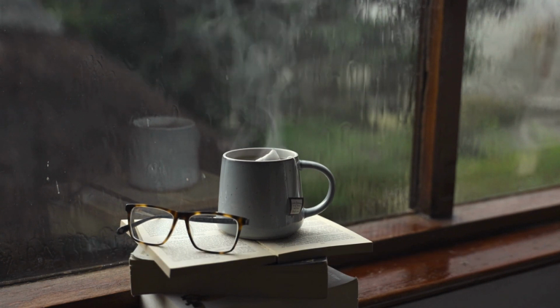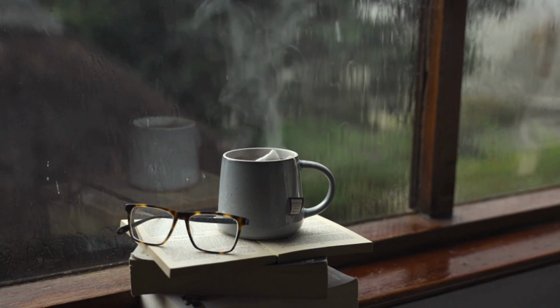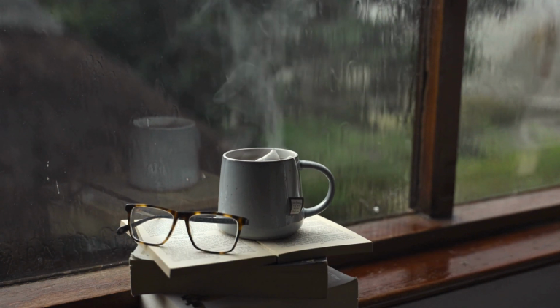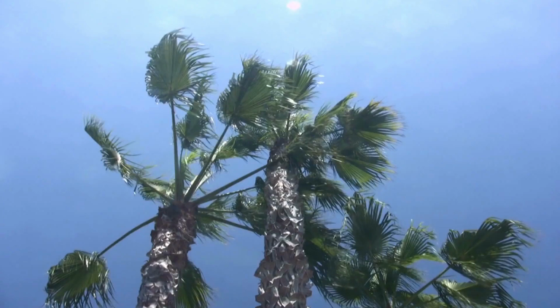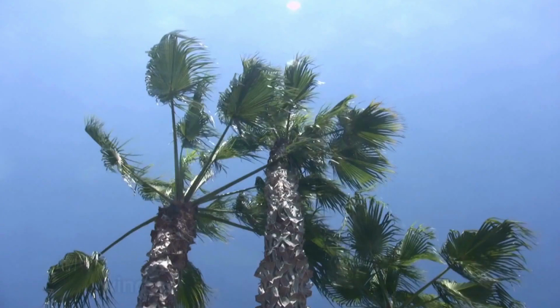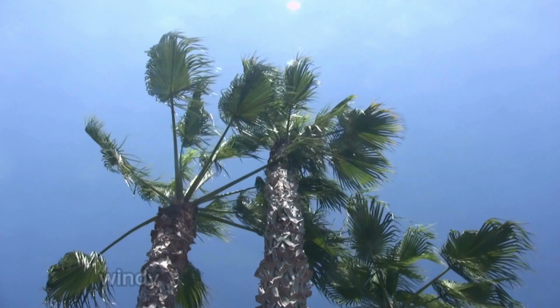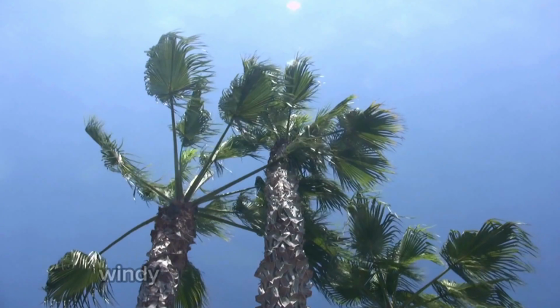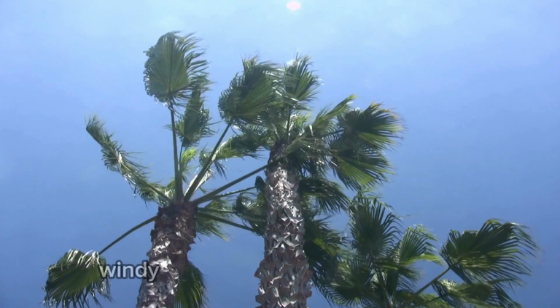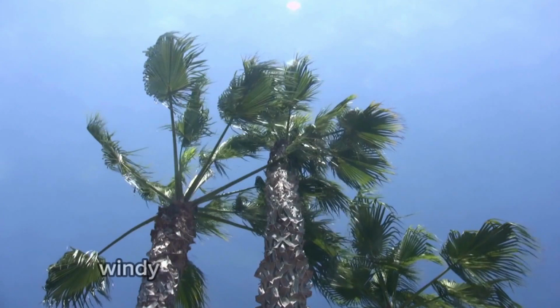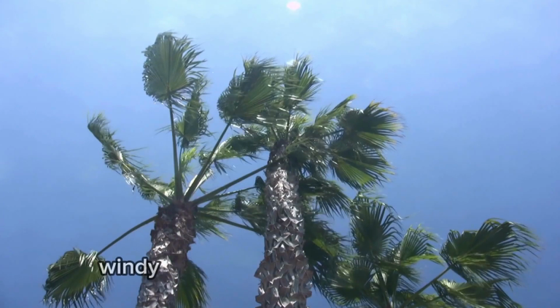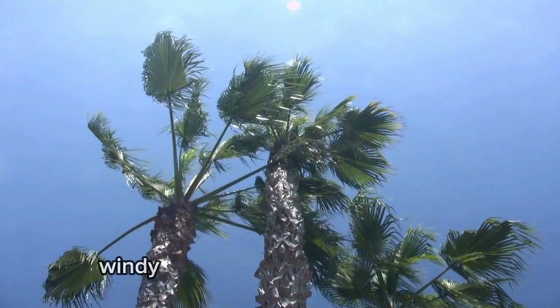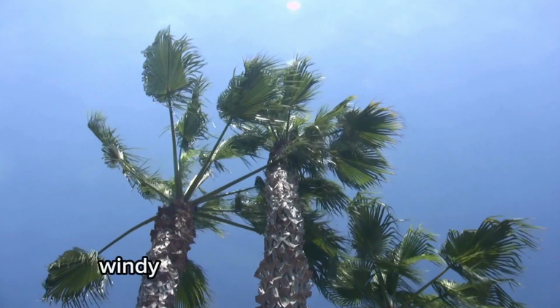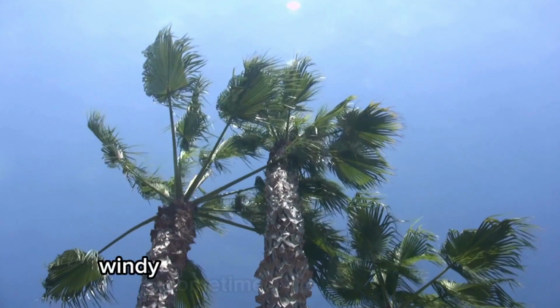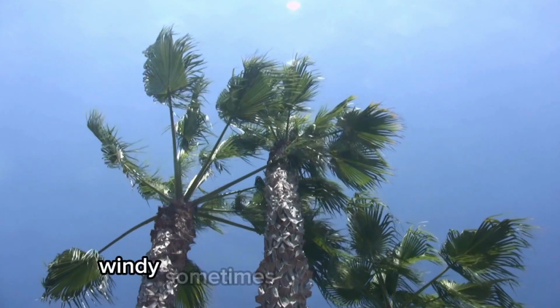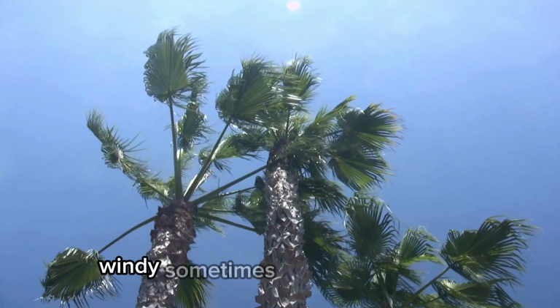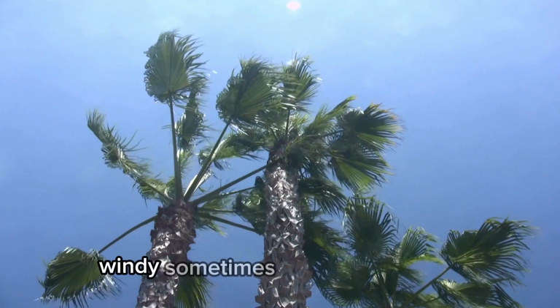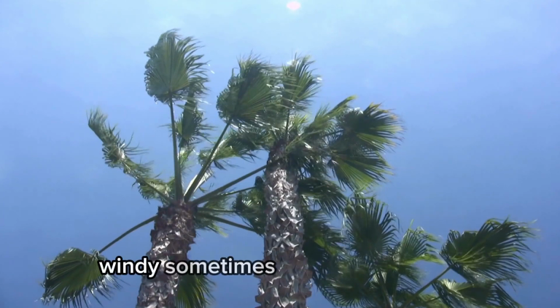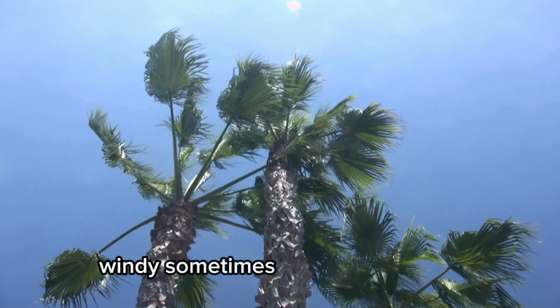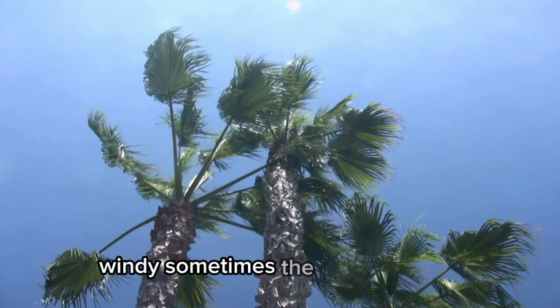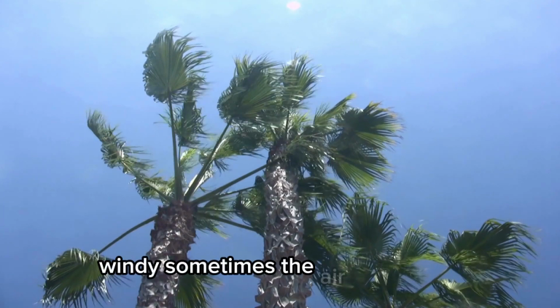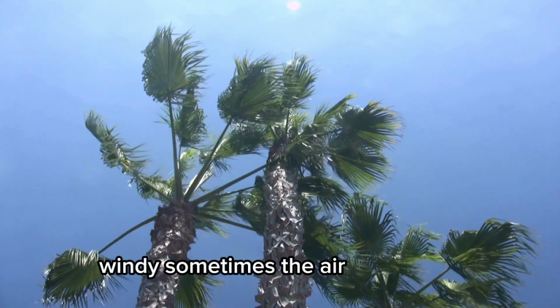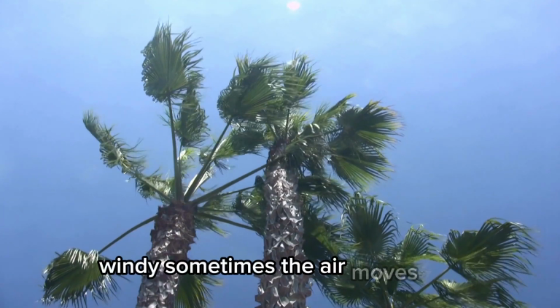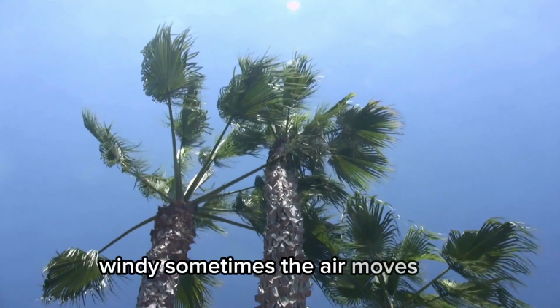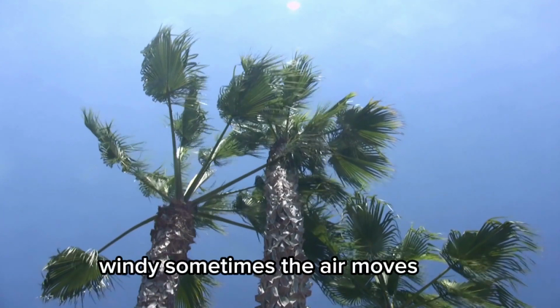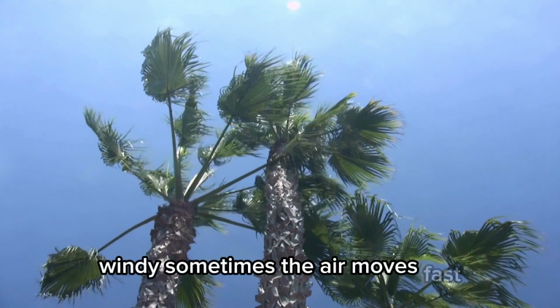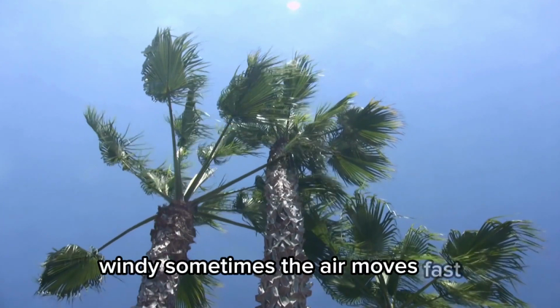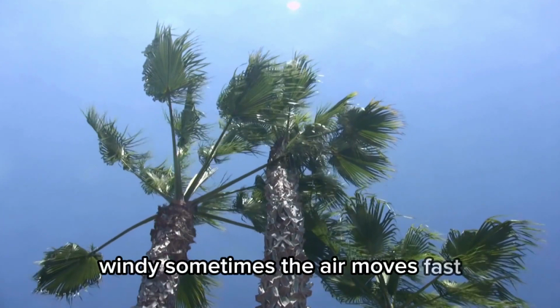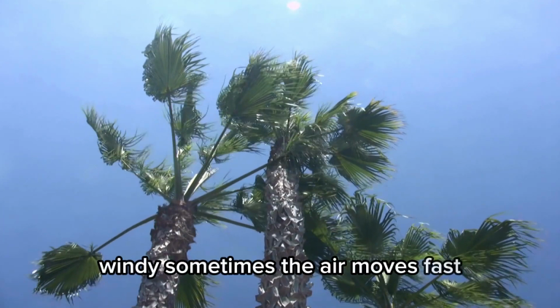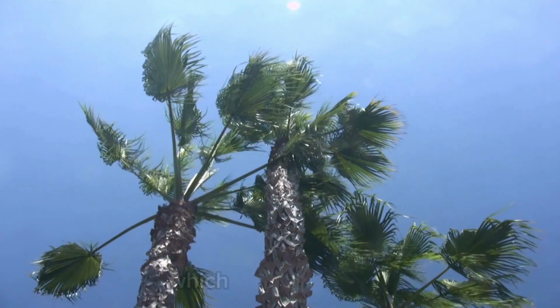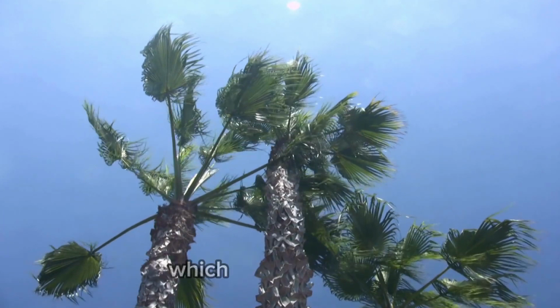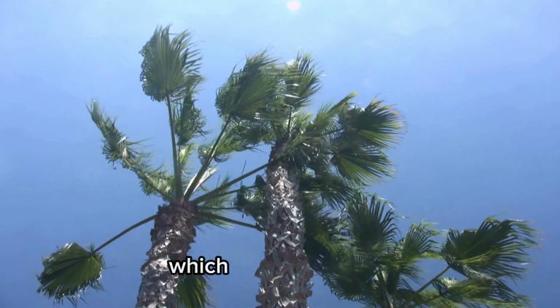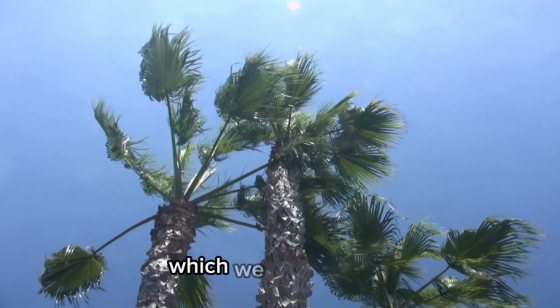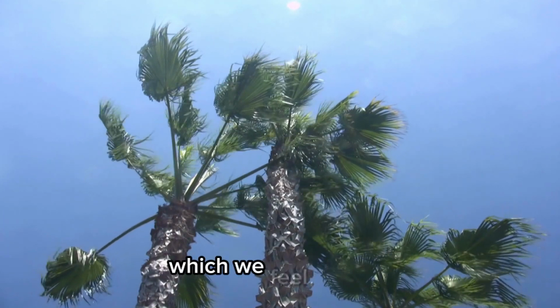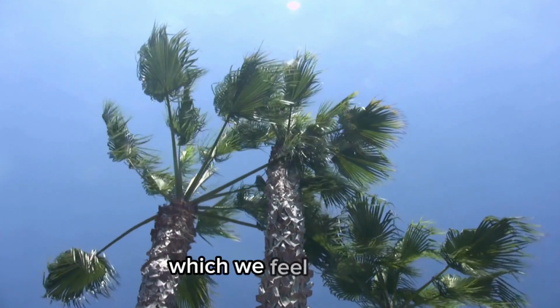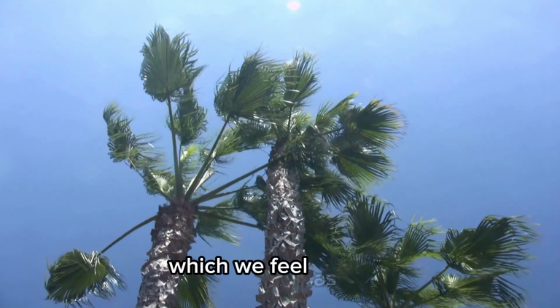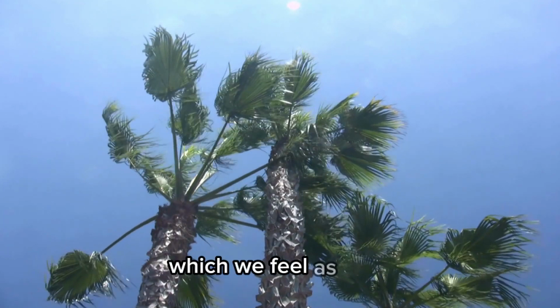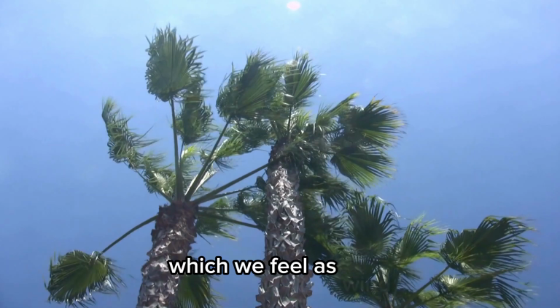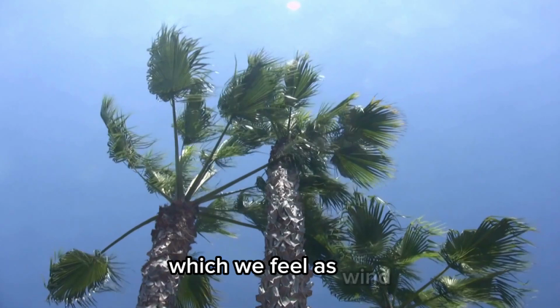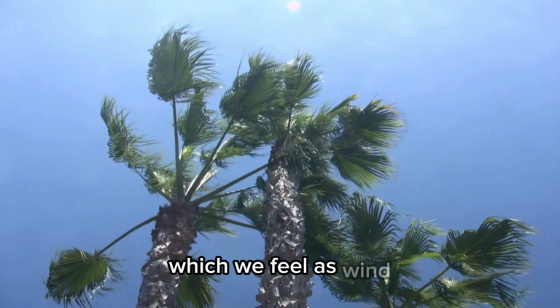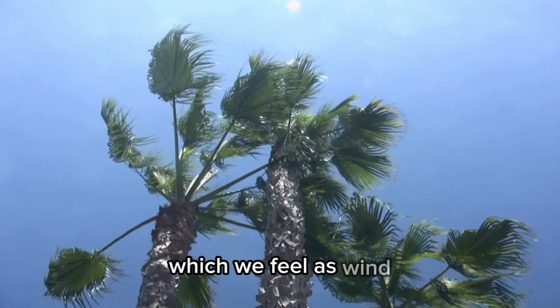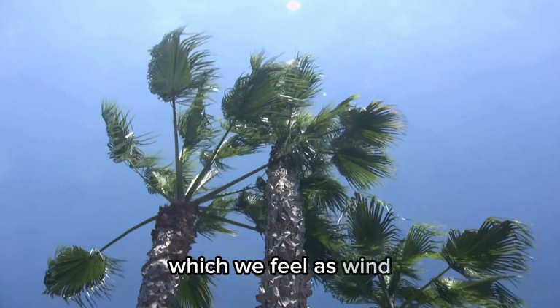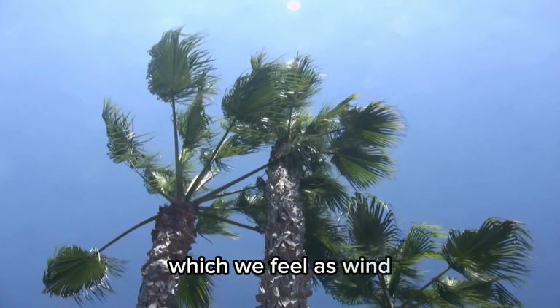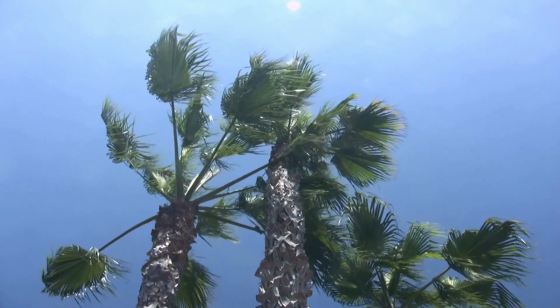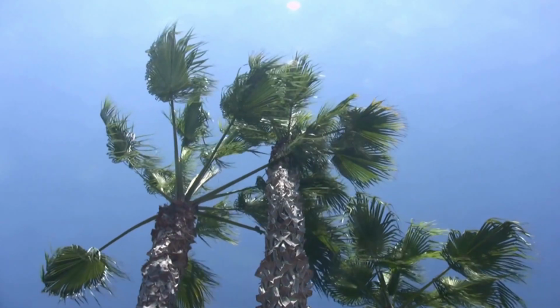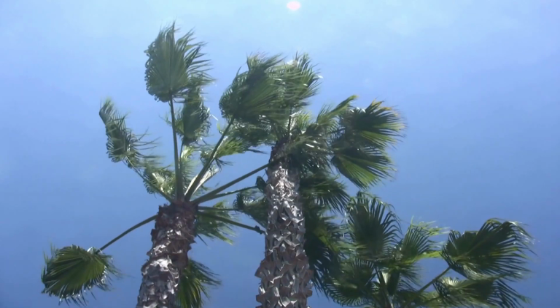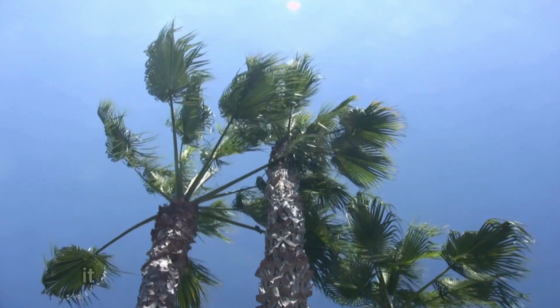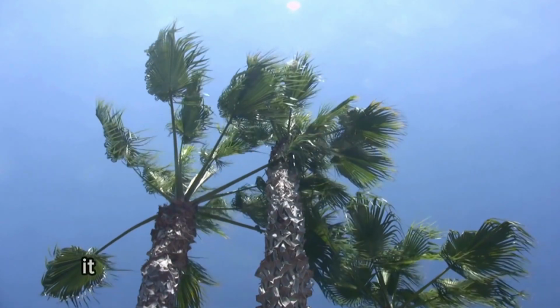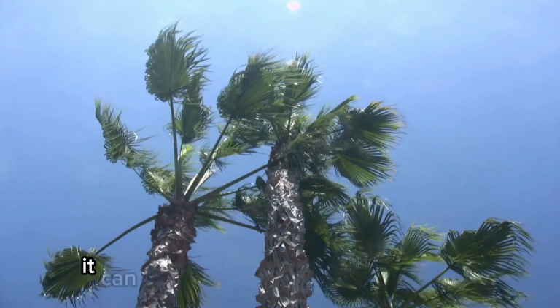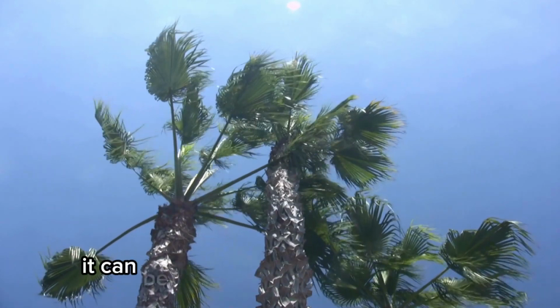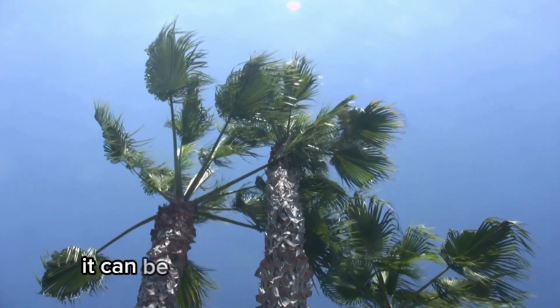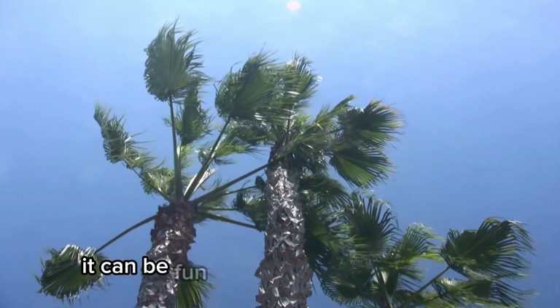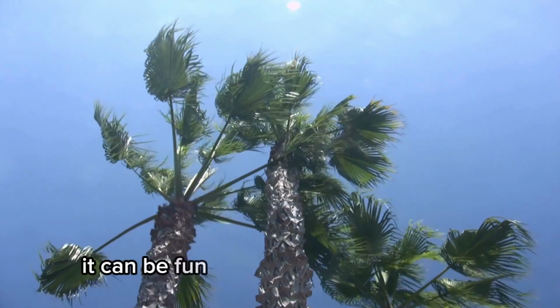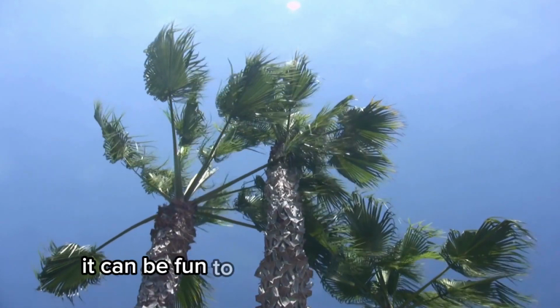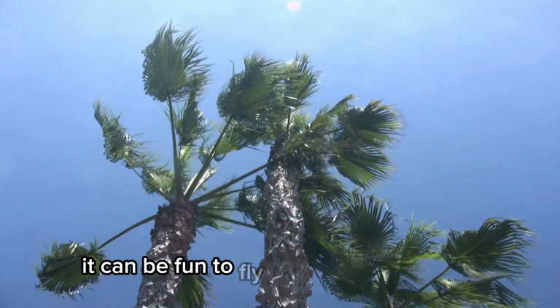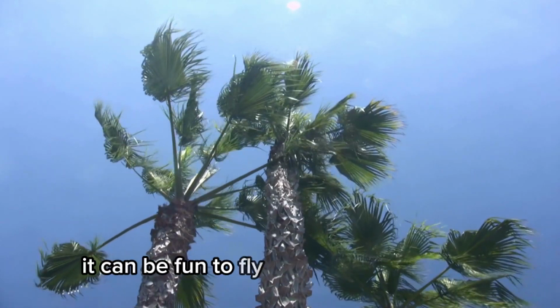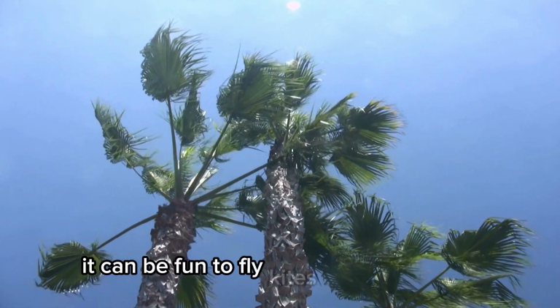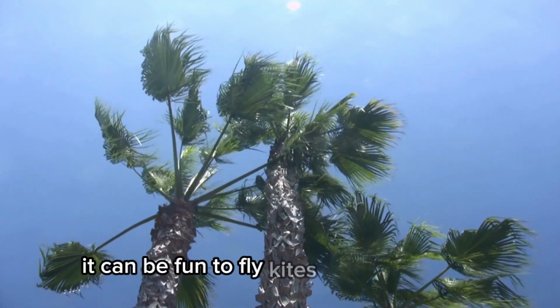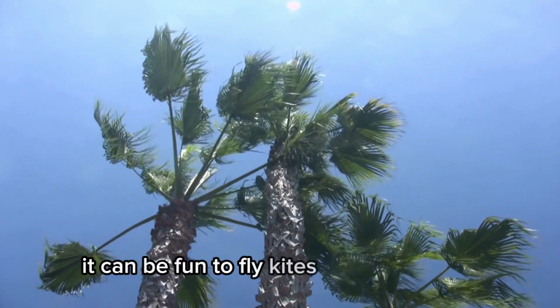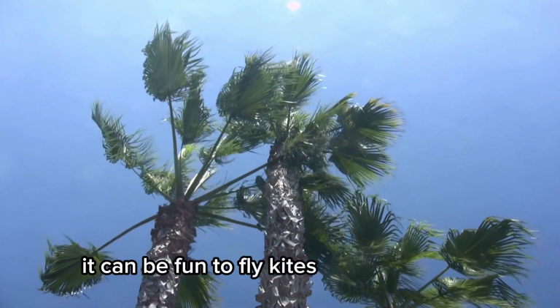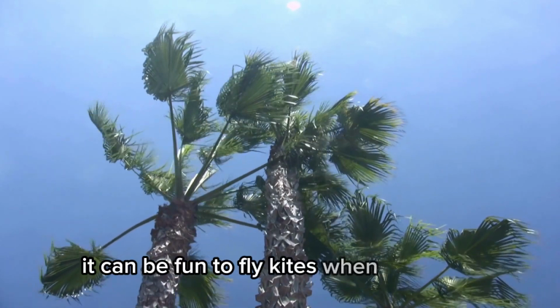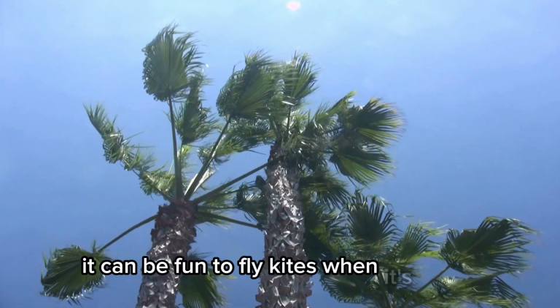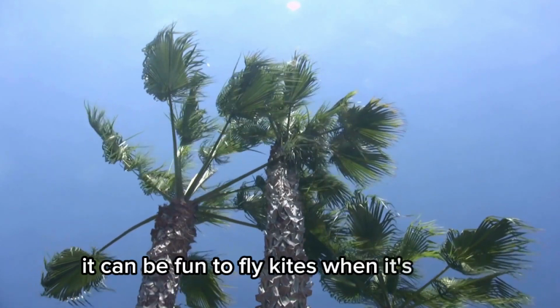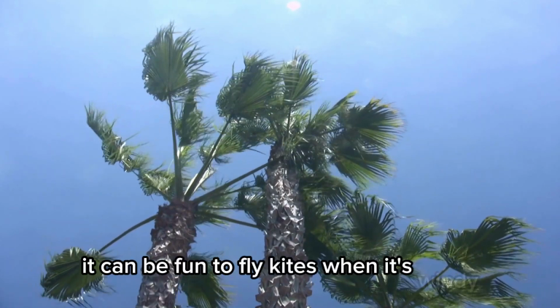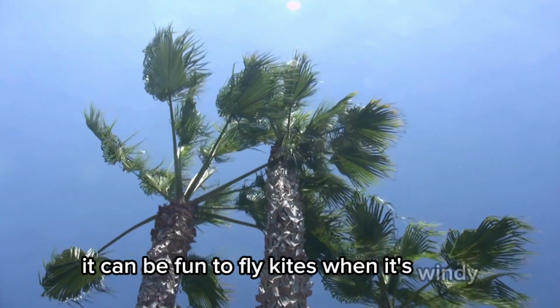Windy. Sometimes the air moves fast, which we feel as wind. It can be fun to fly kites when it's windy.